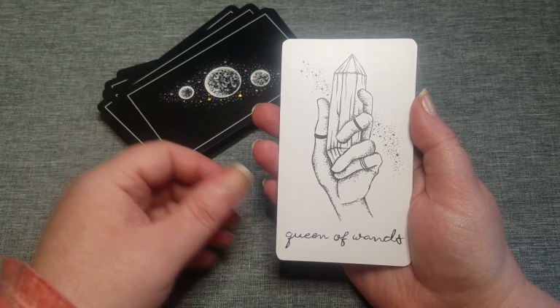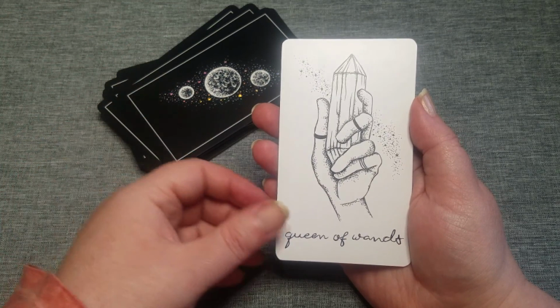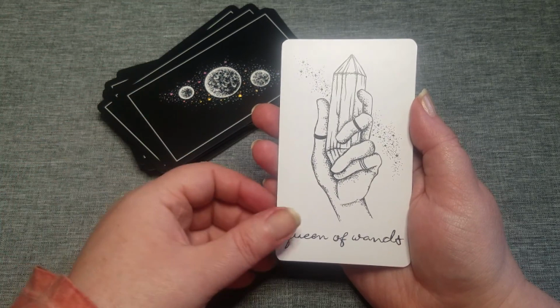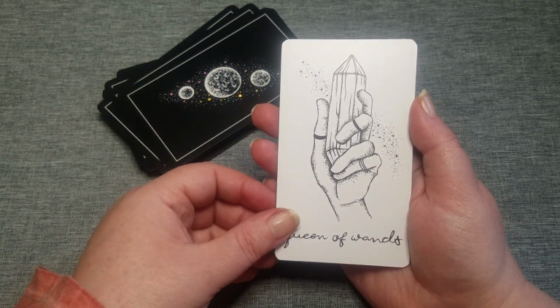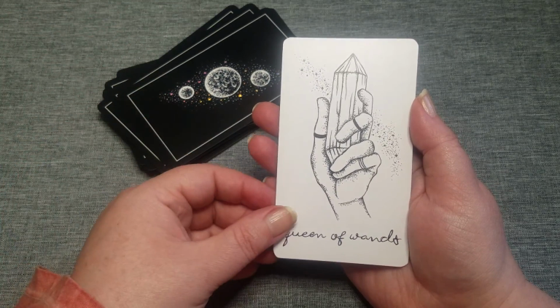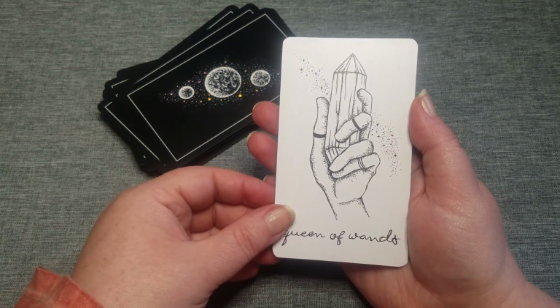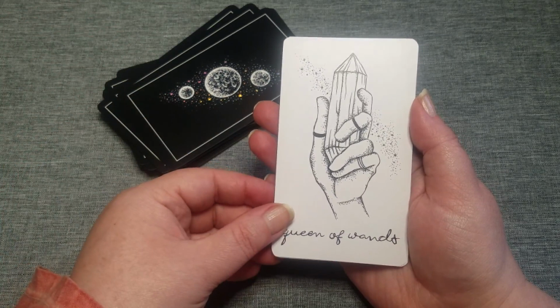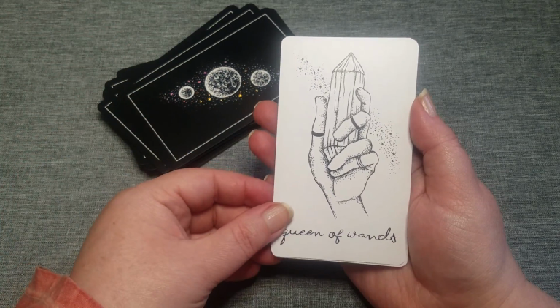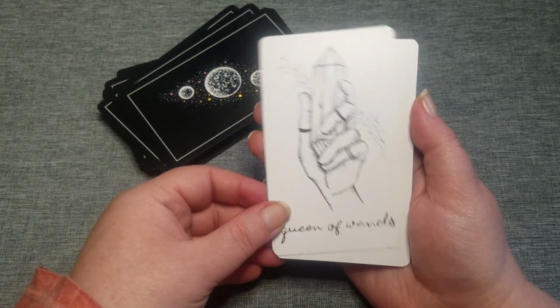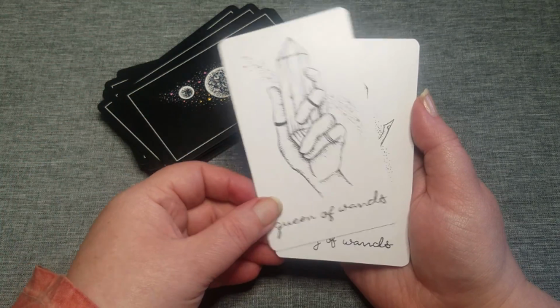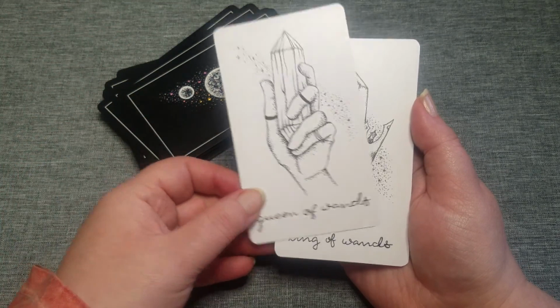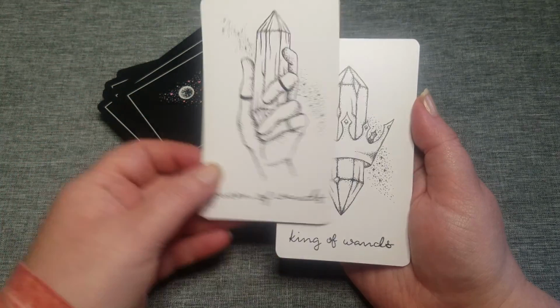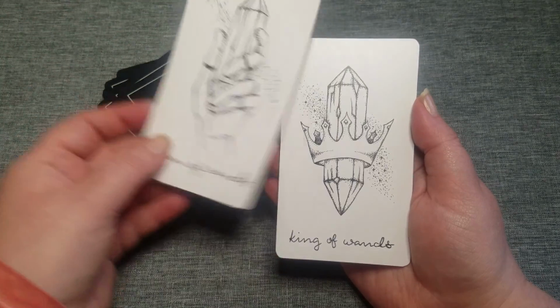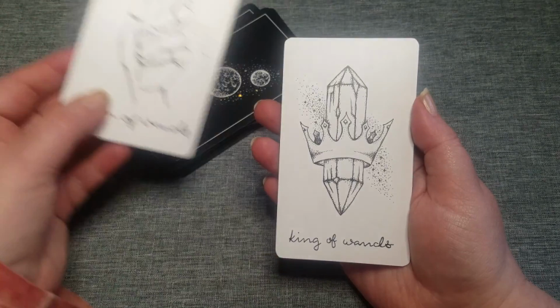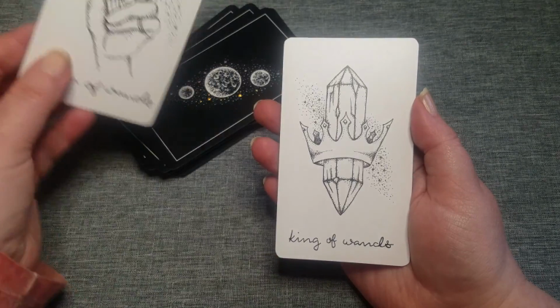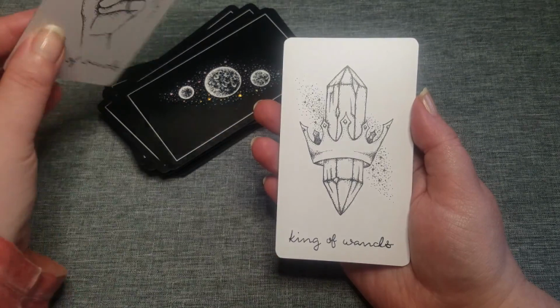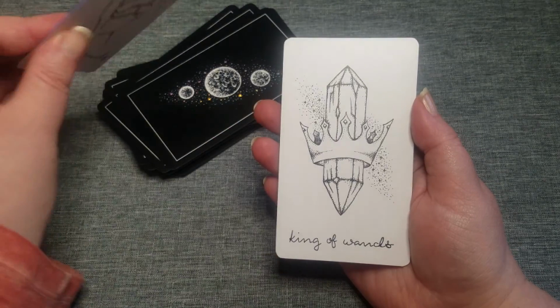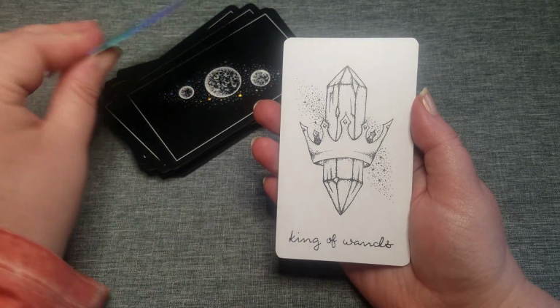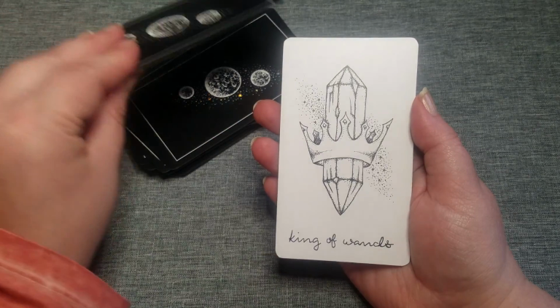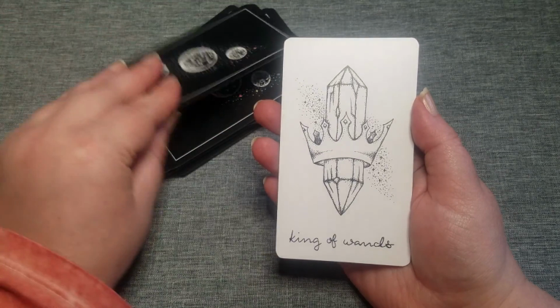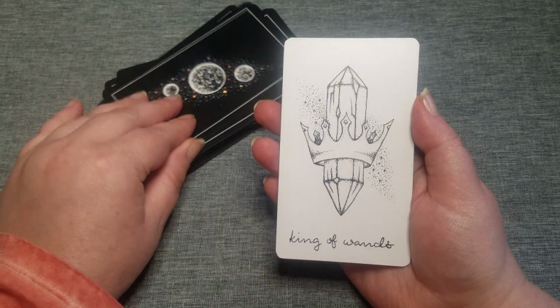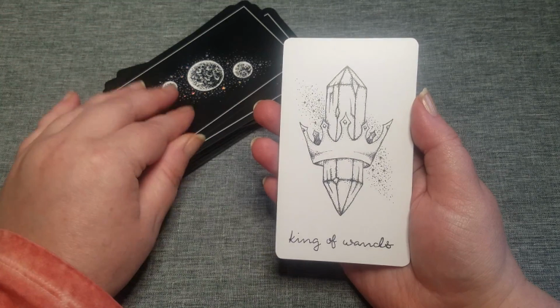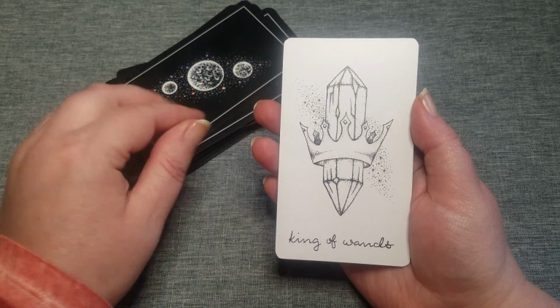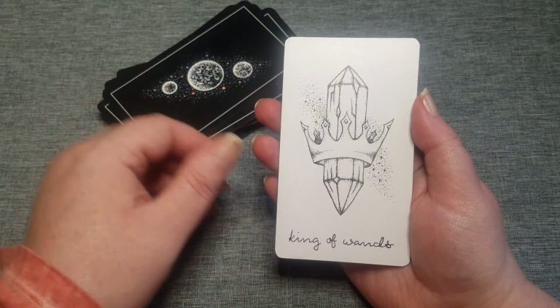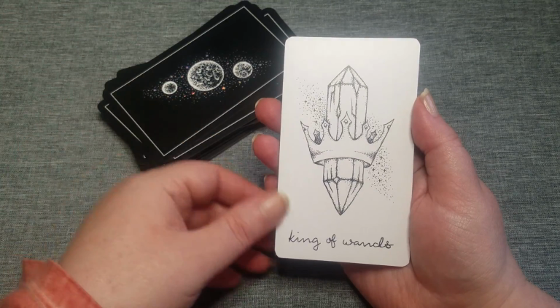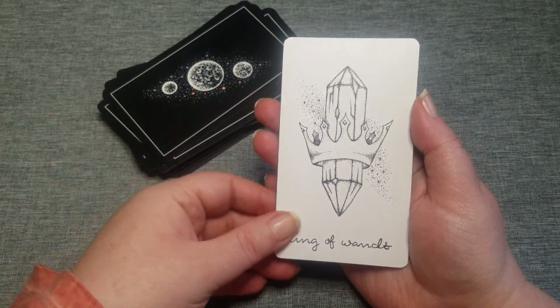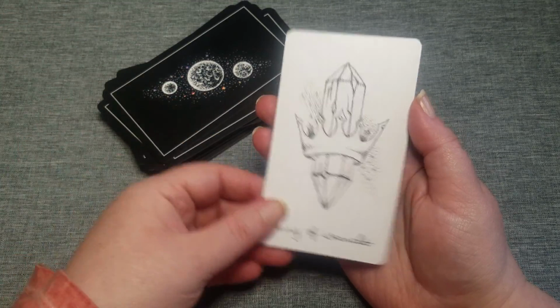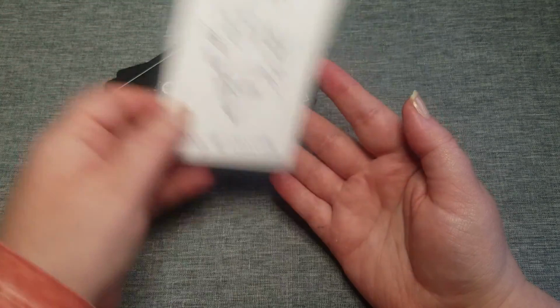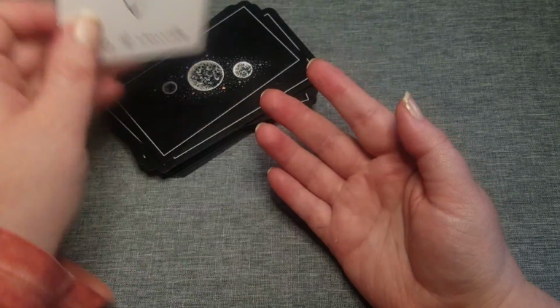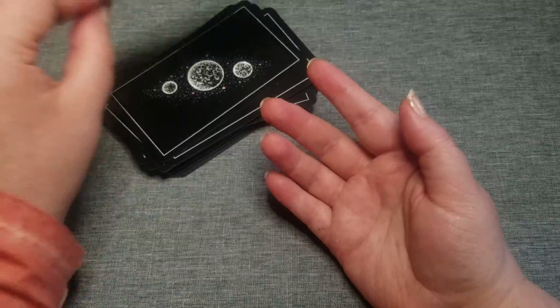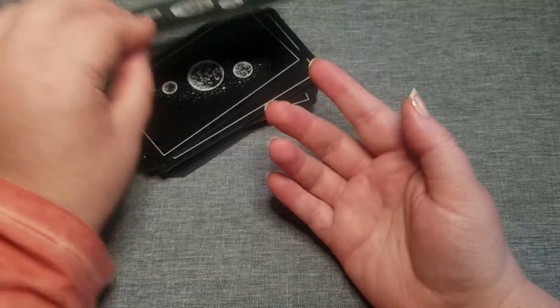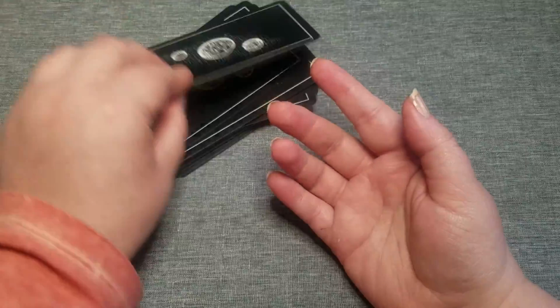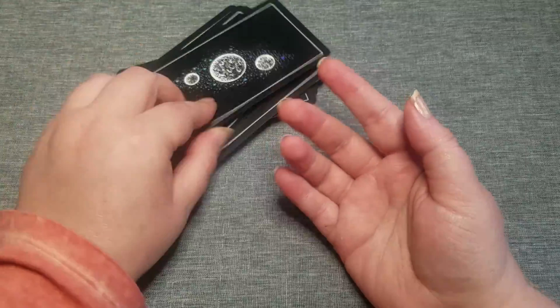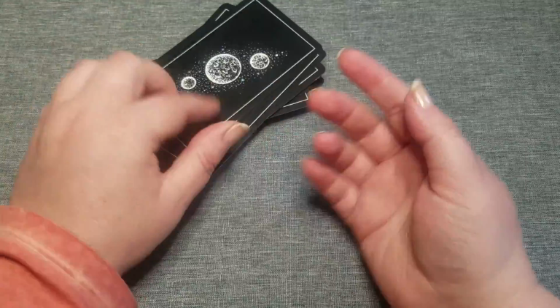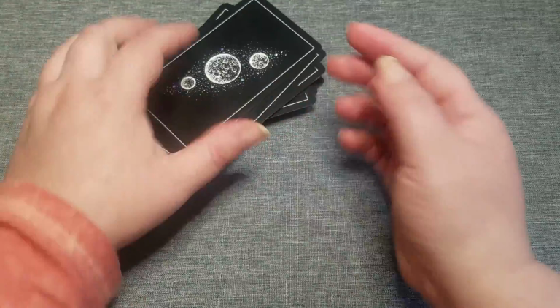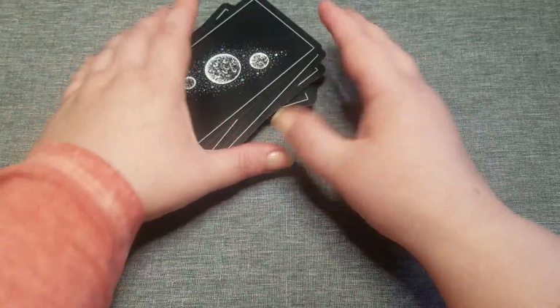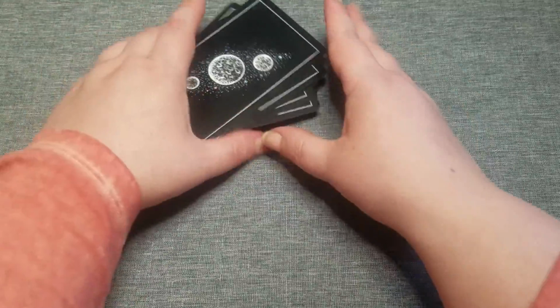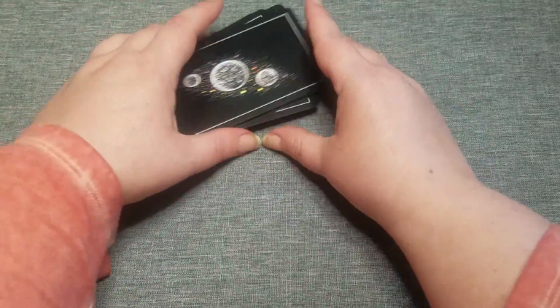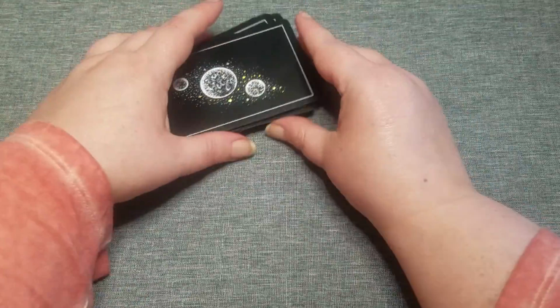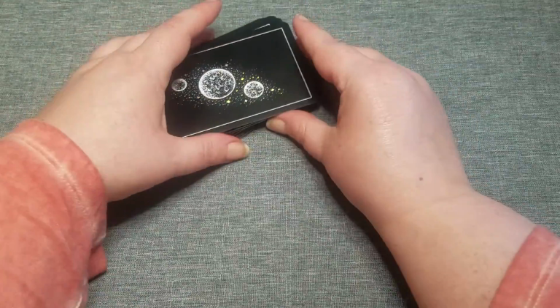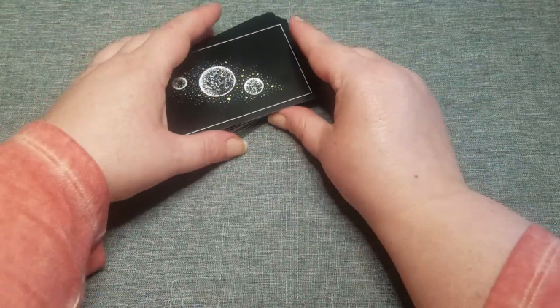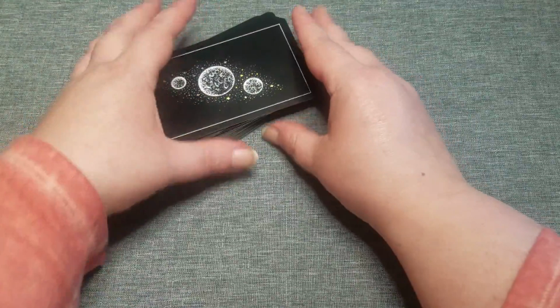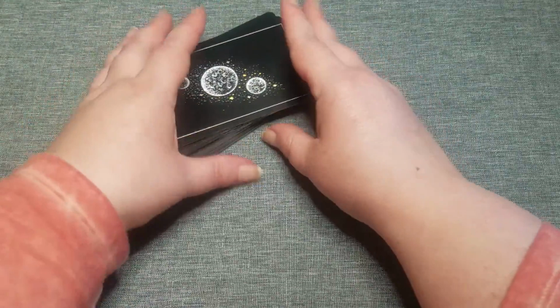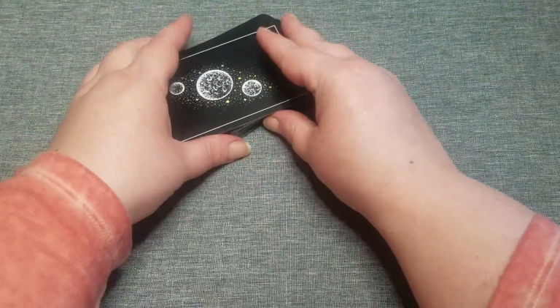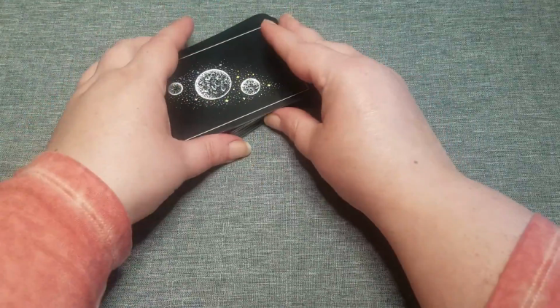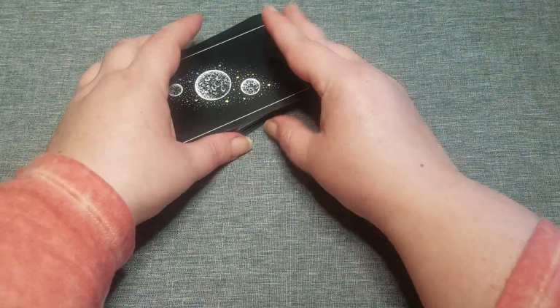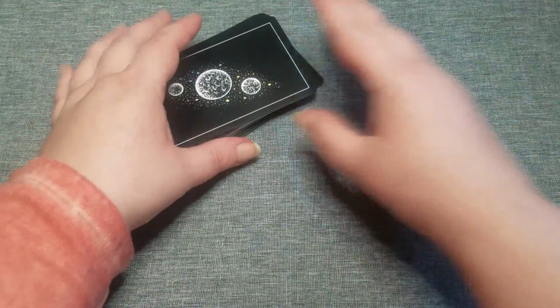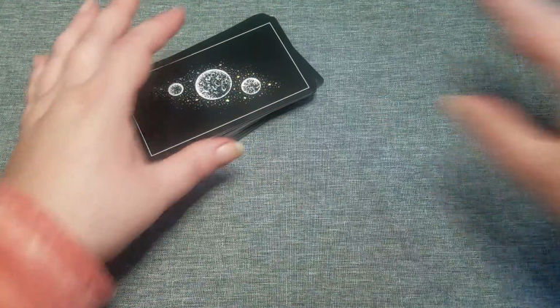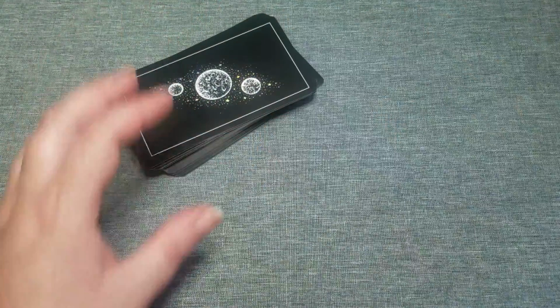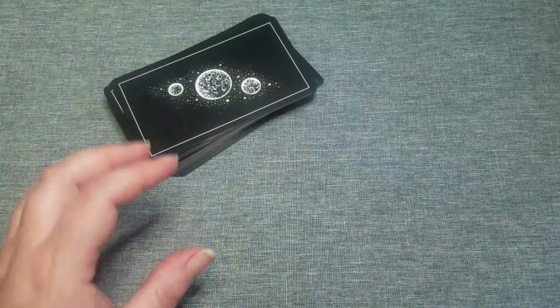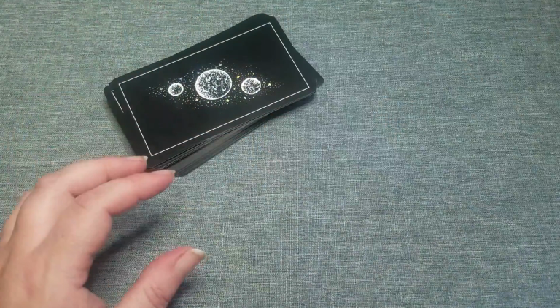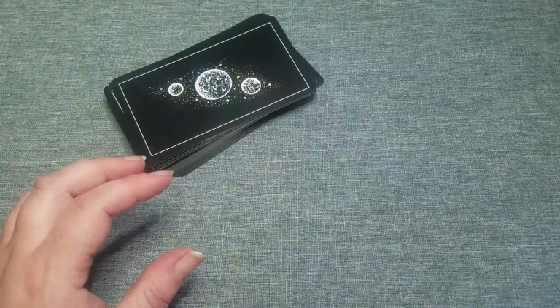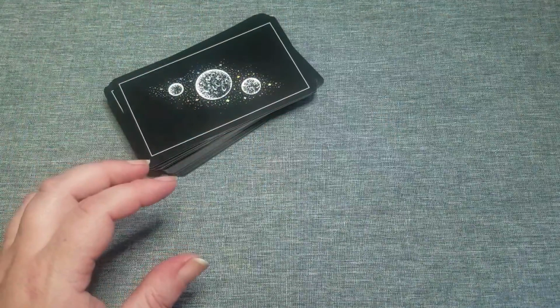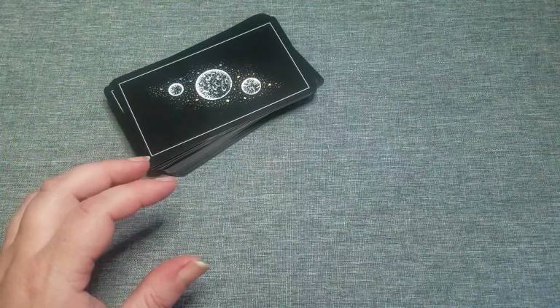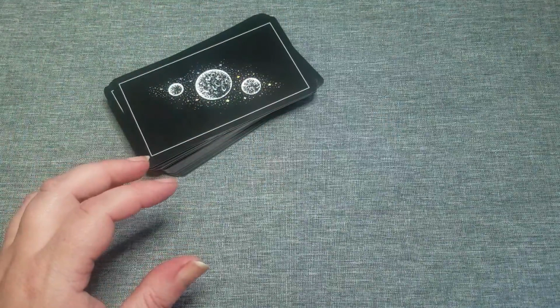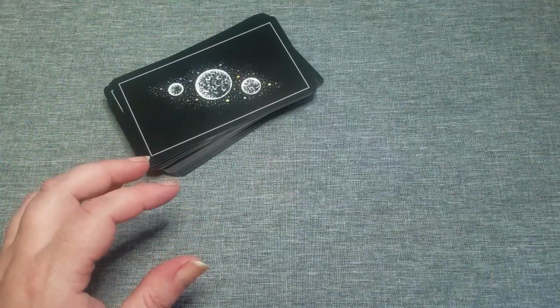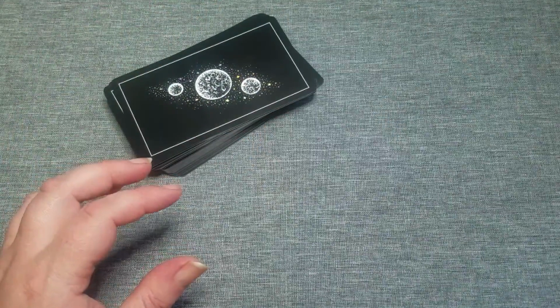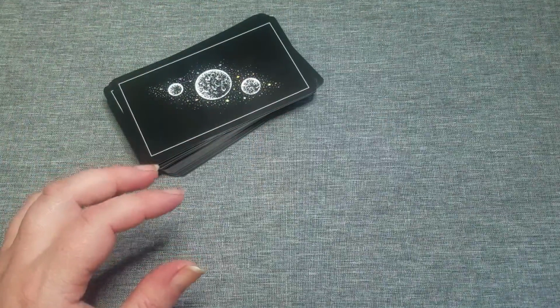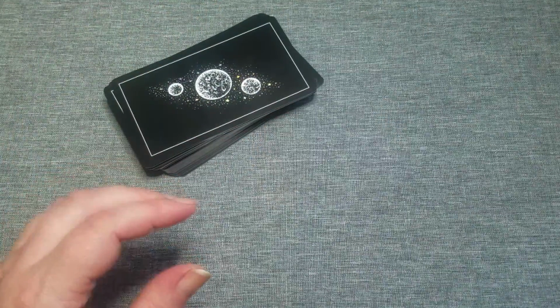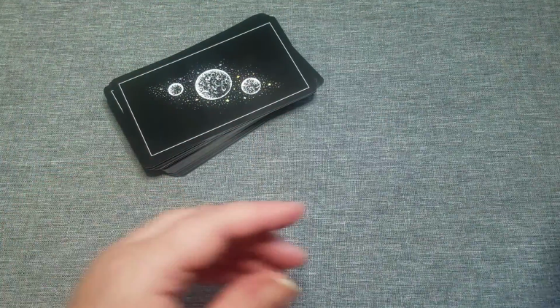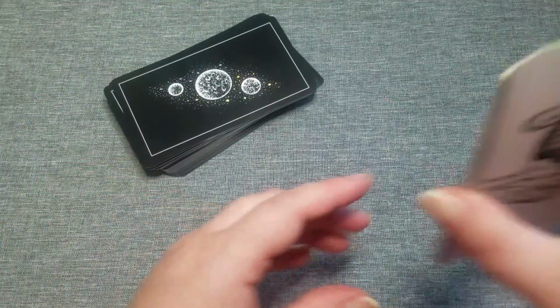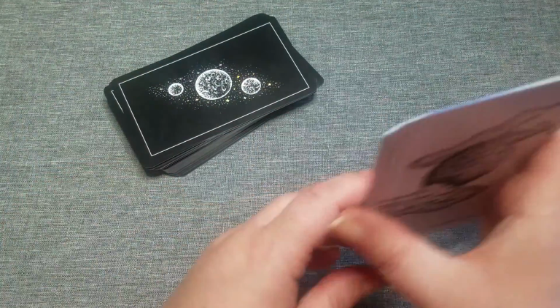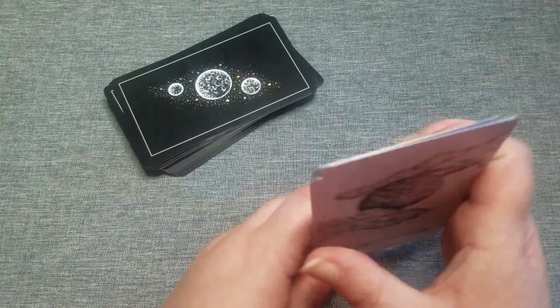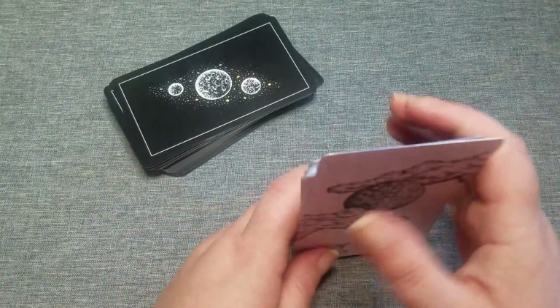Next up is the Suit of Moons, which is the cups.